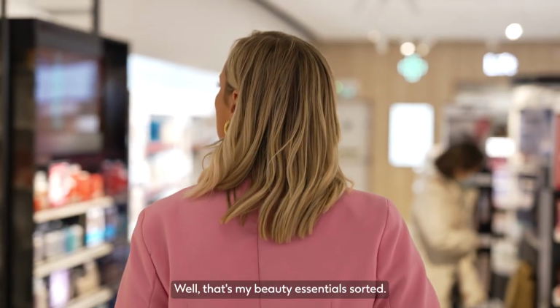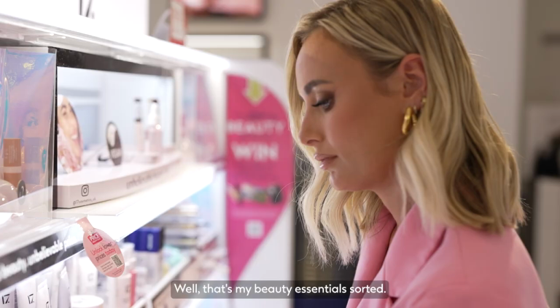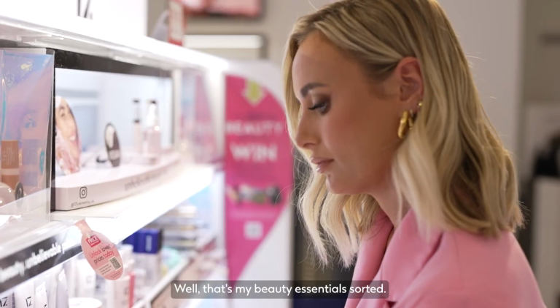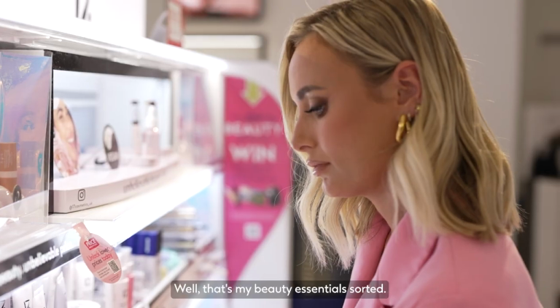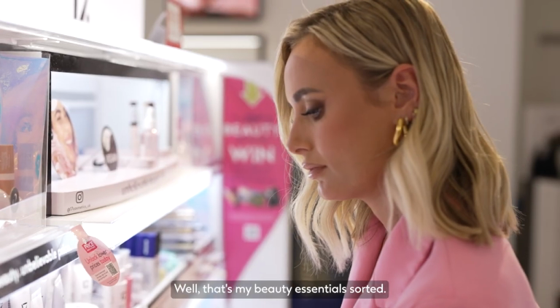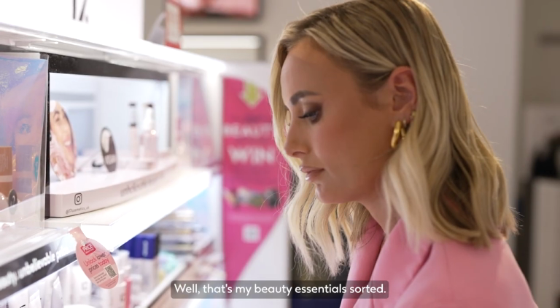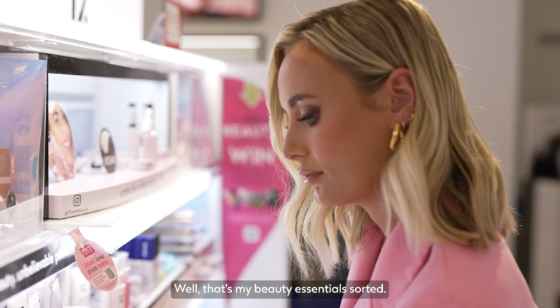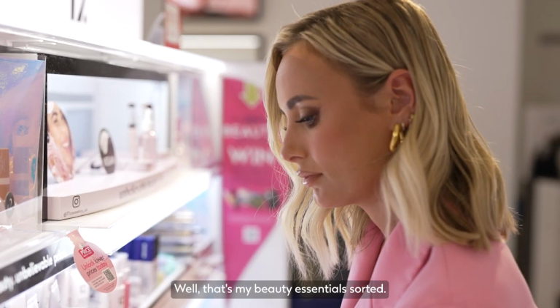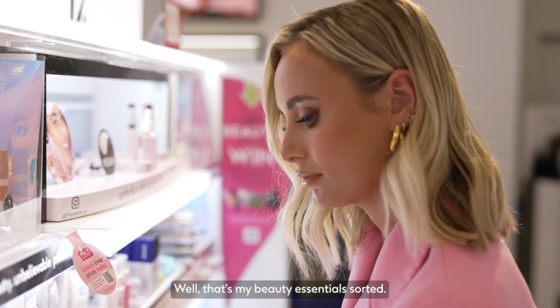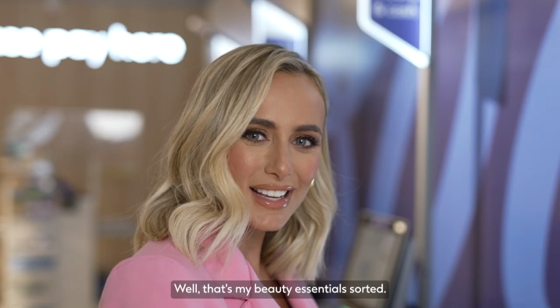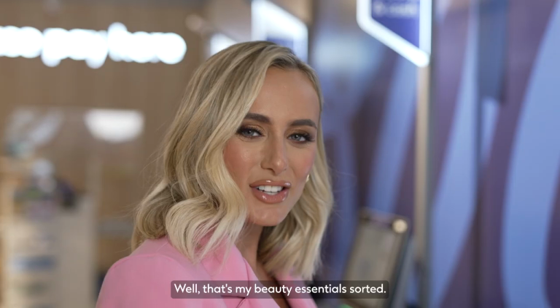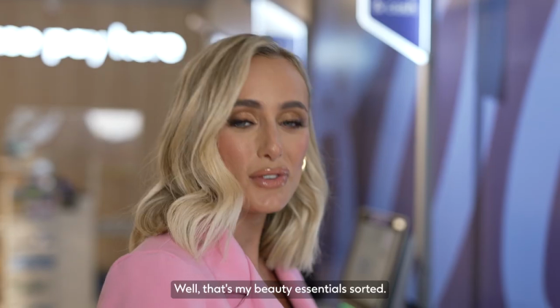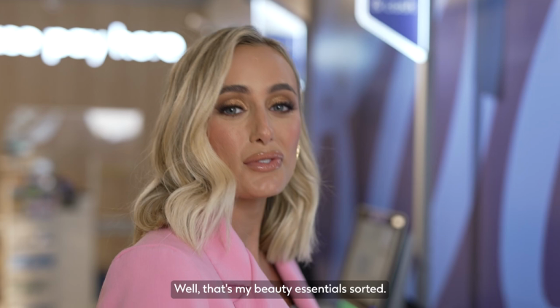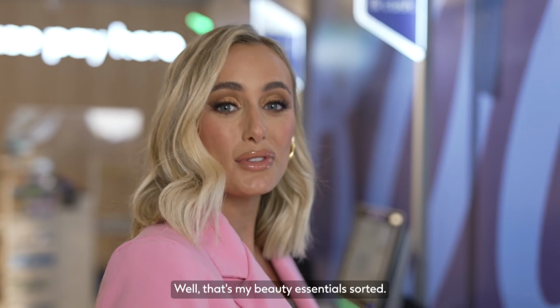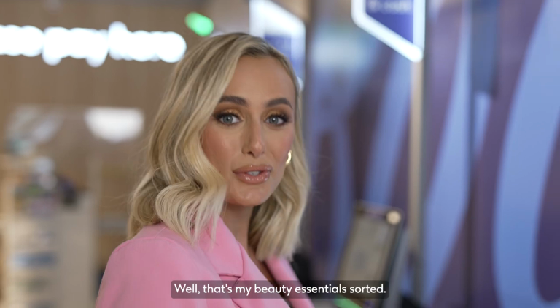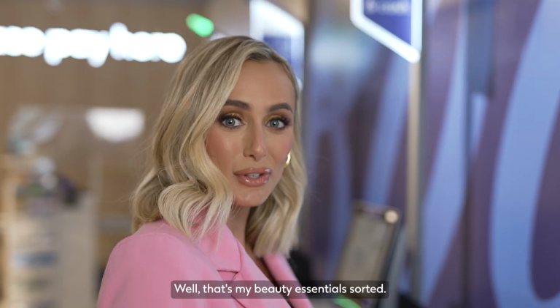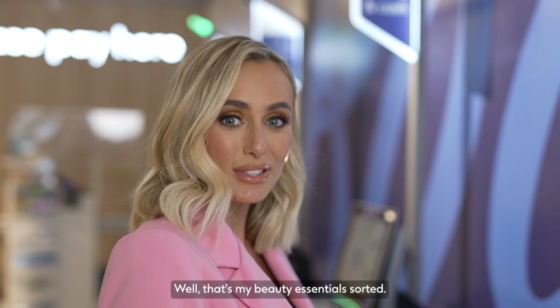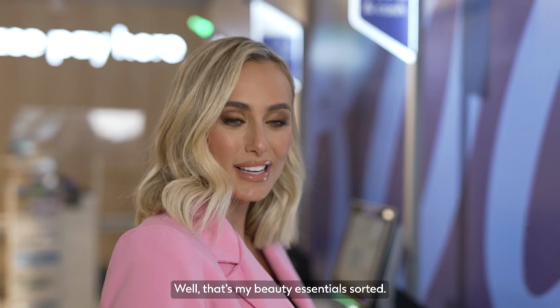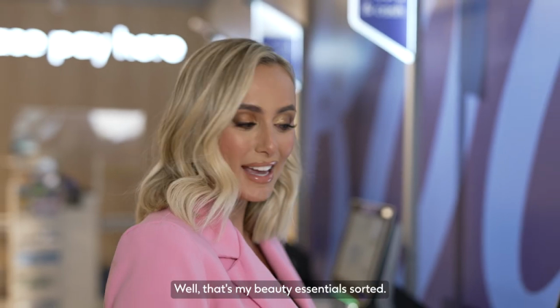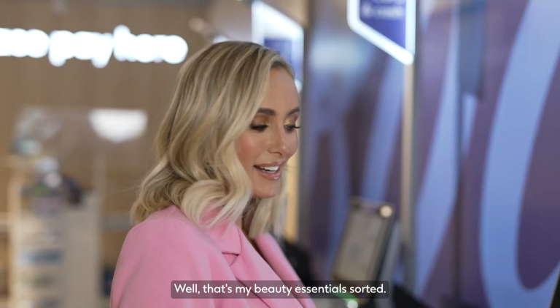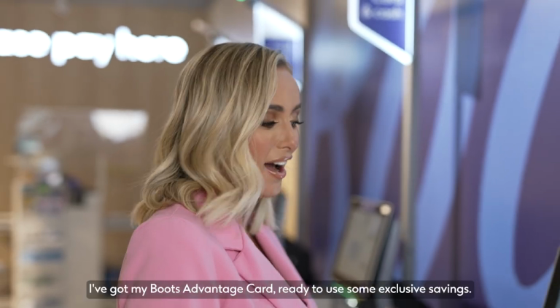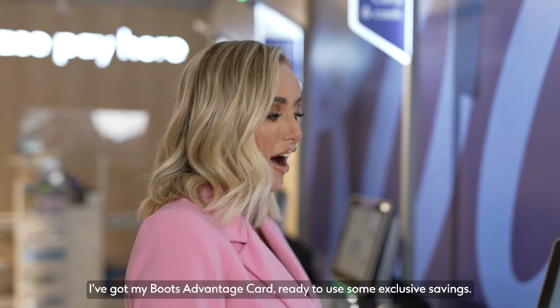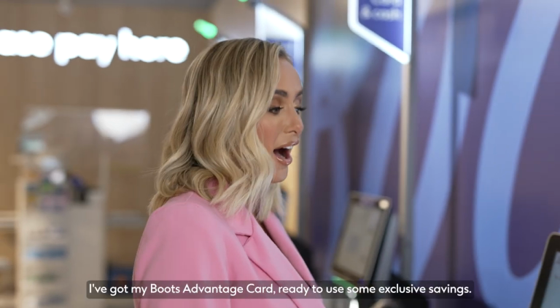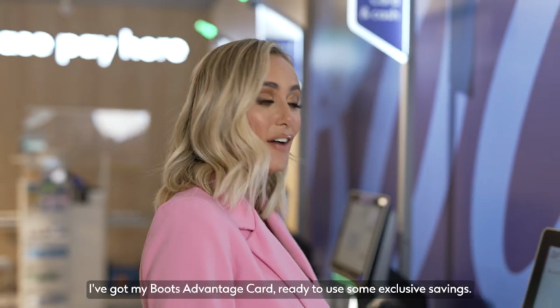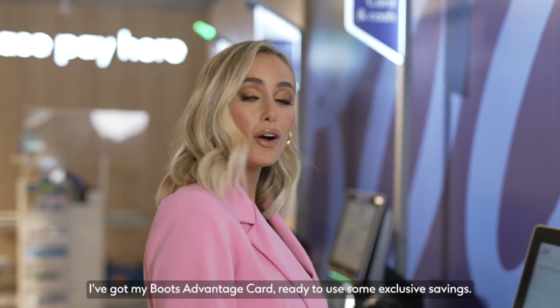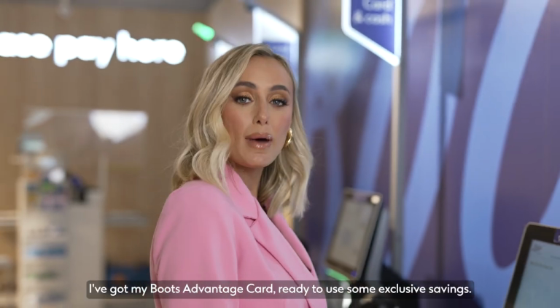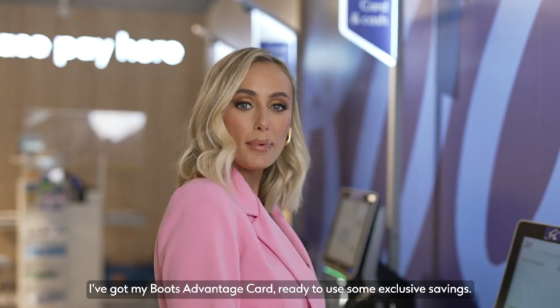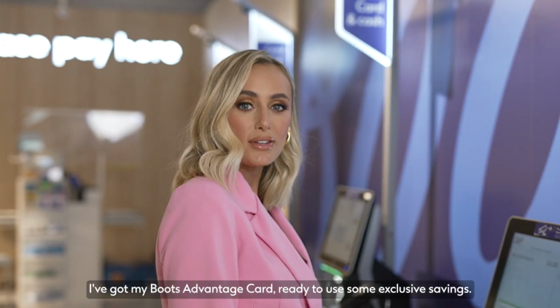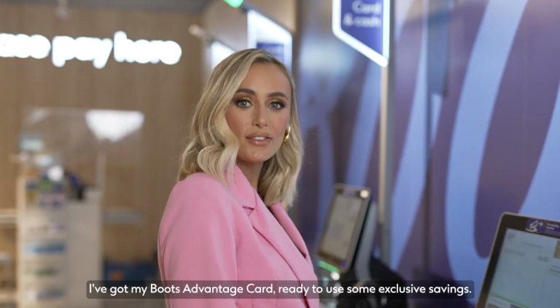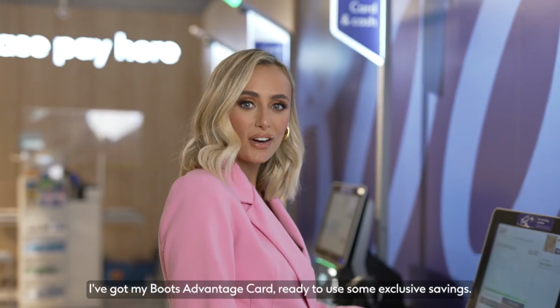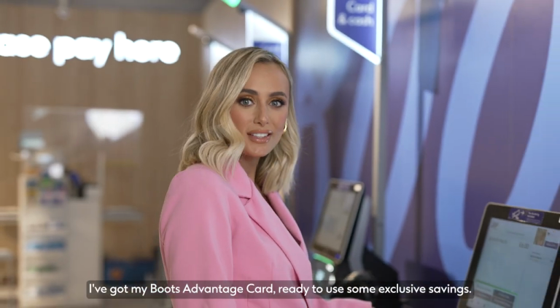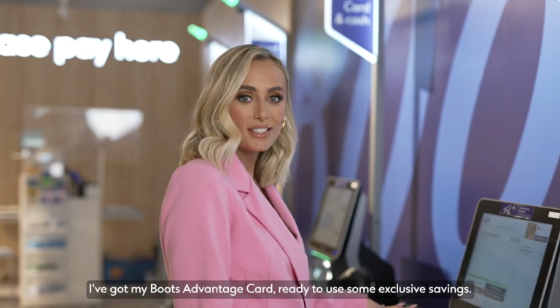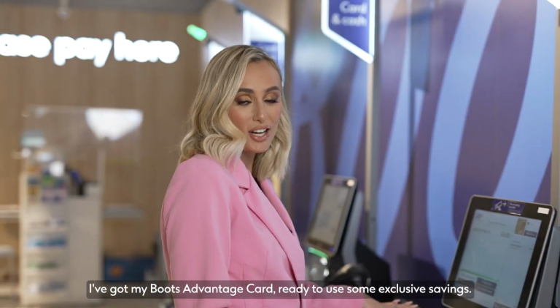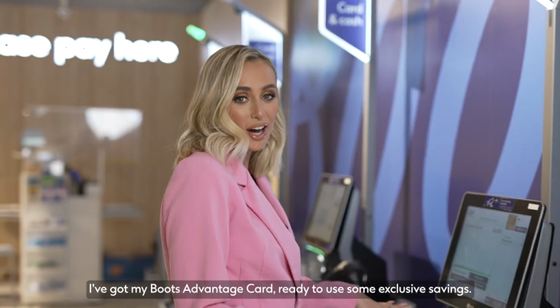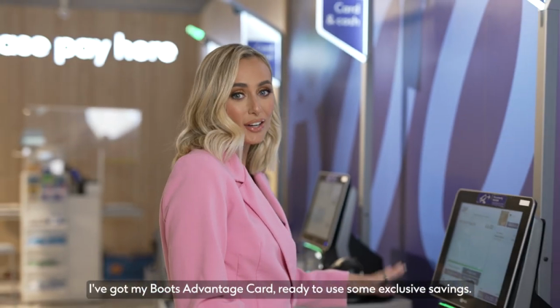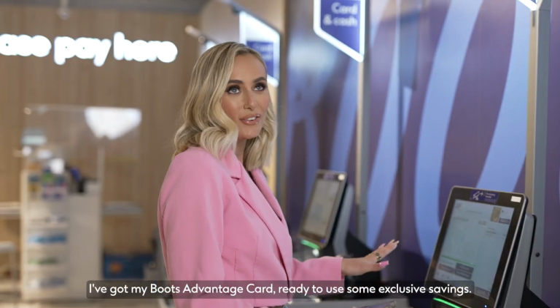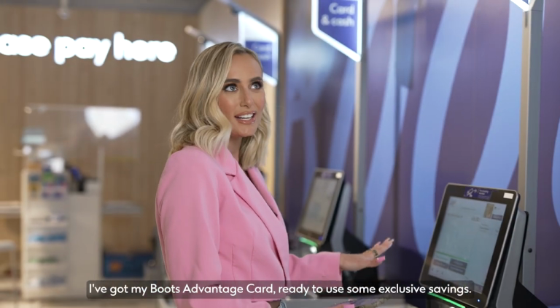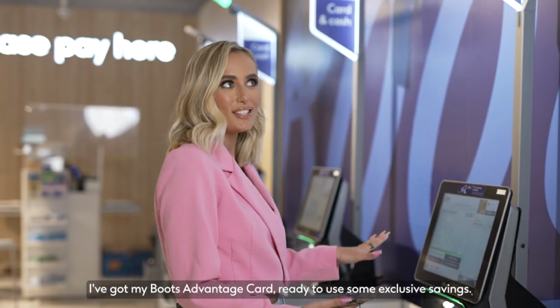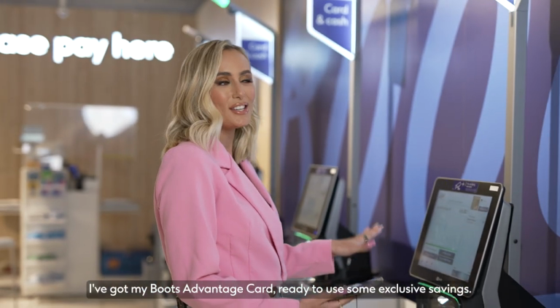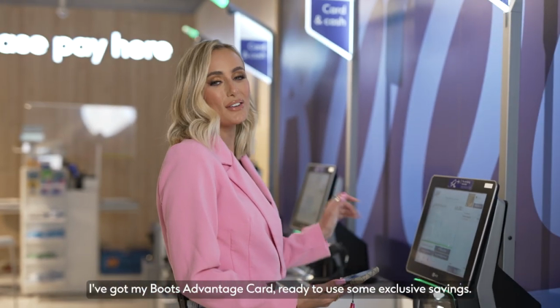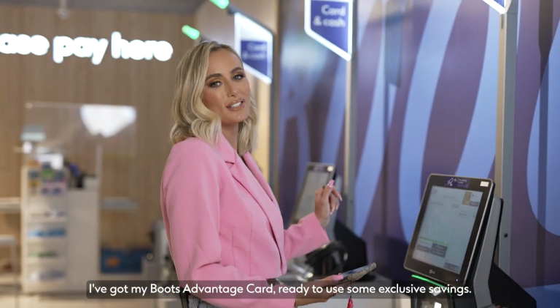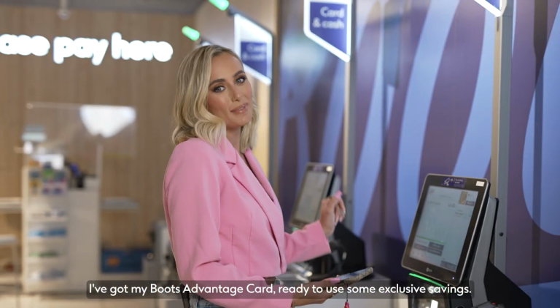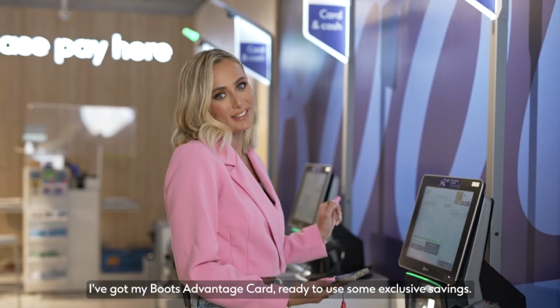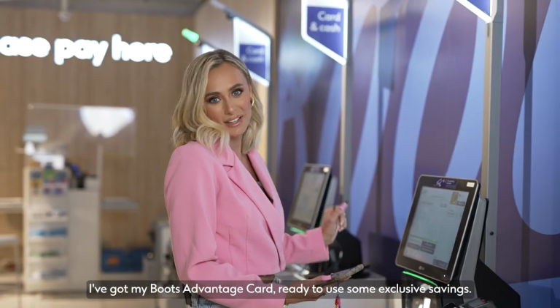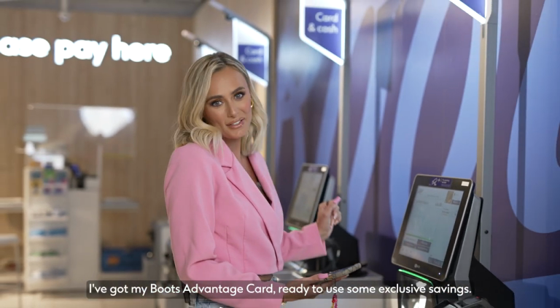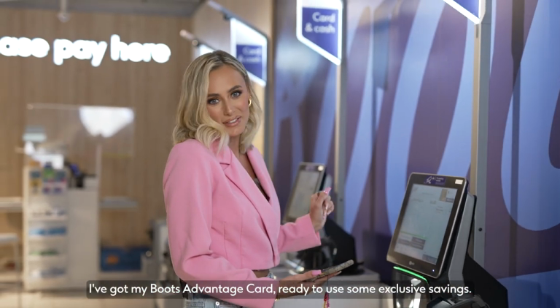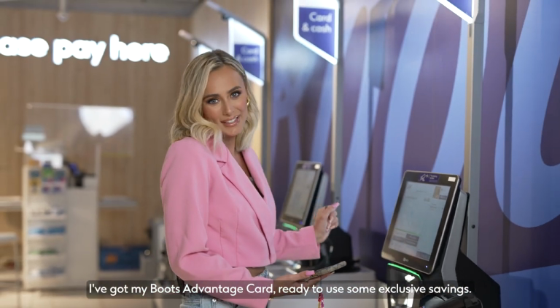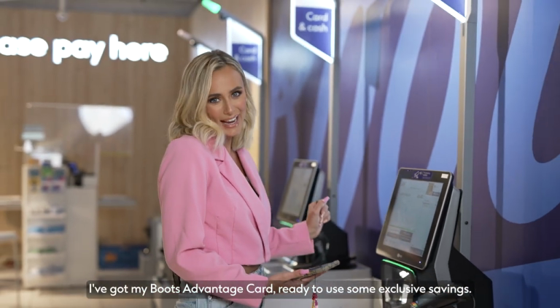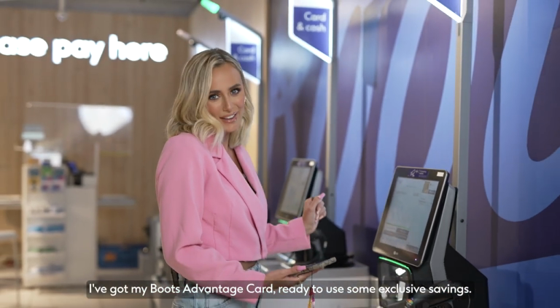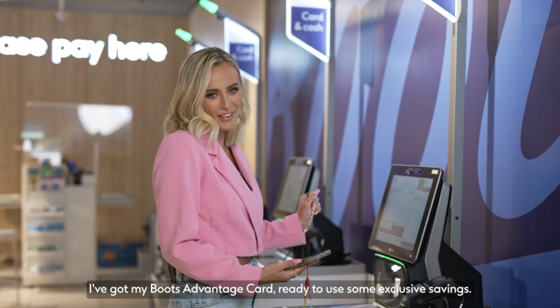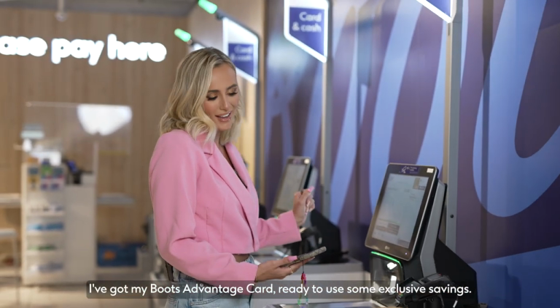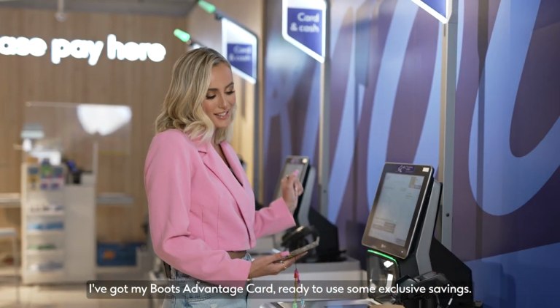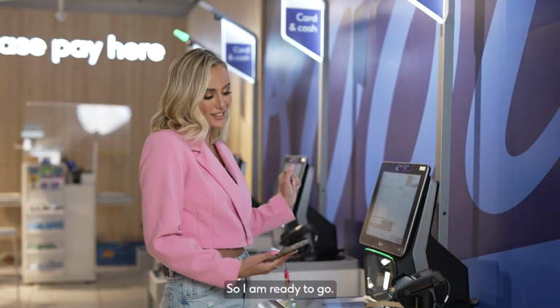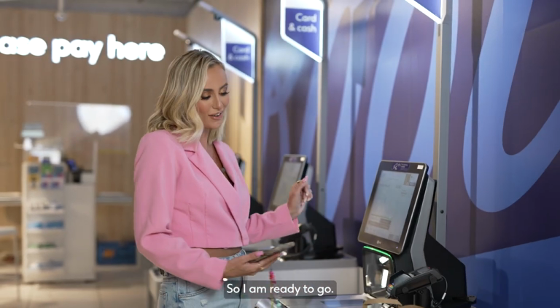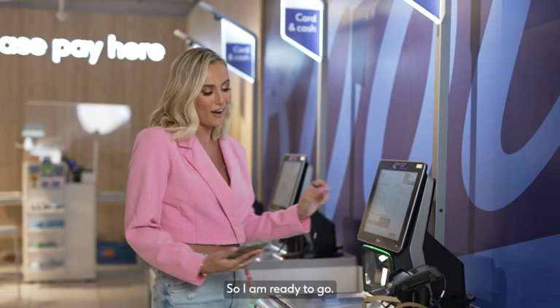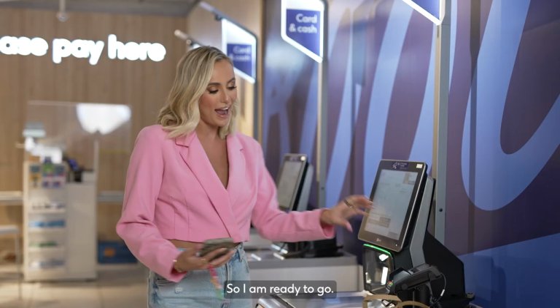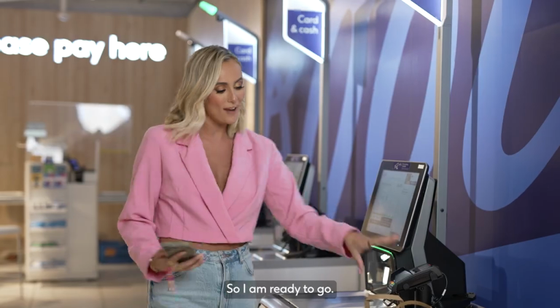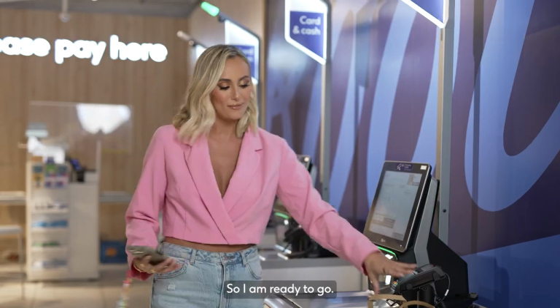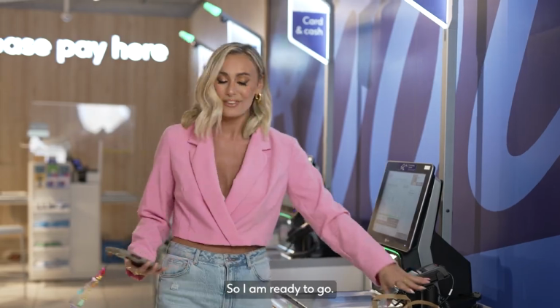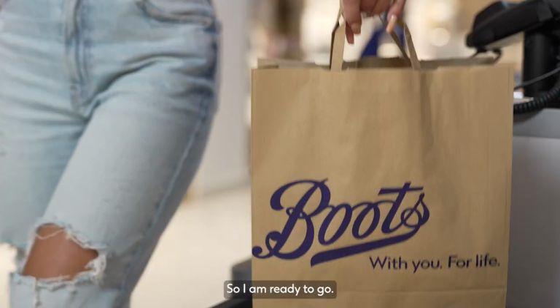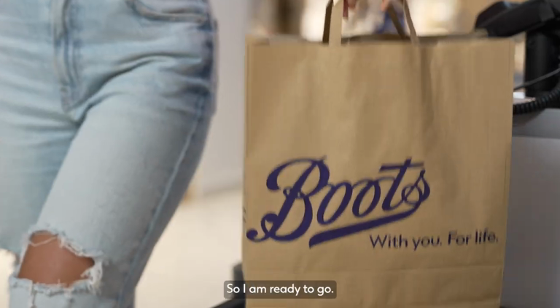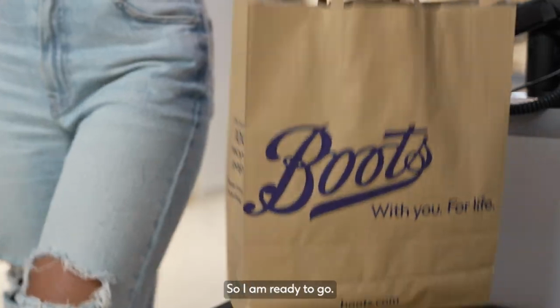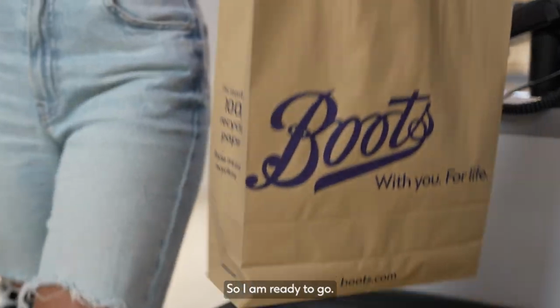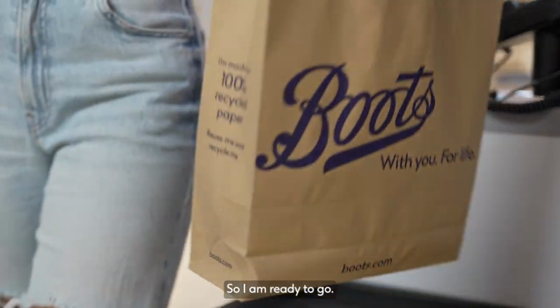Well, that's my beauty essentials sorted. I've got my Boots Advantage card ready to use some exclusive savings, so I am ready to go.